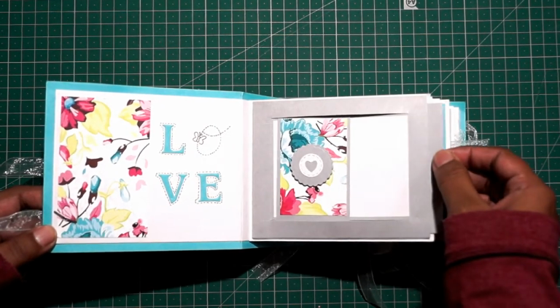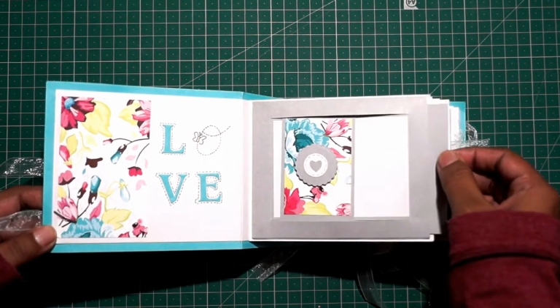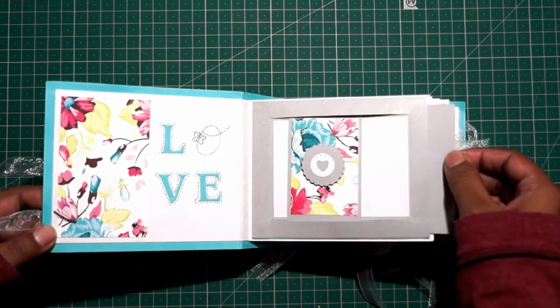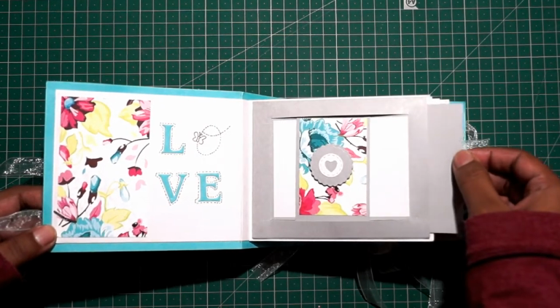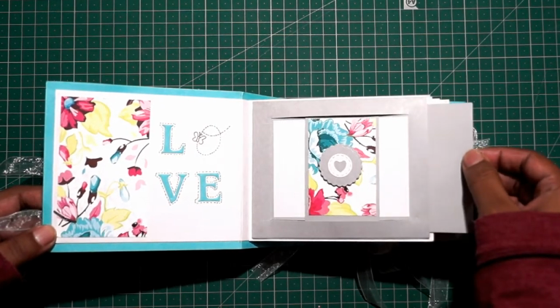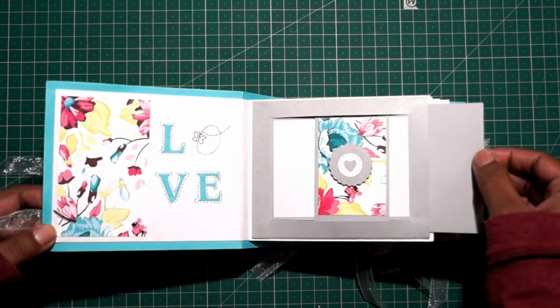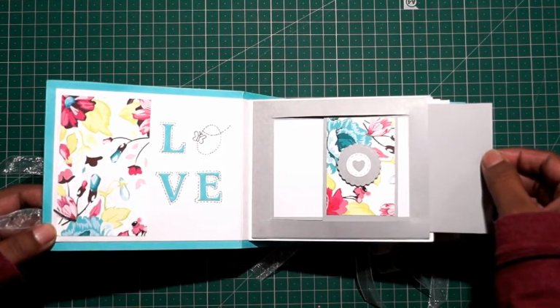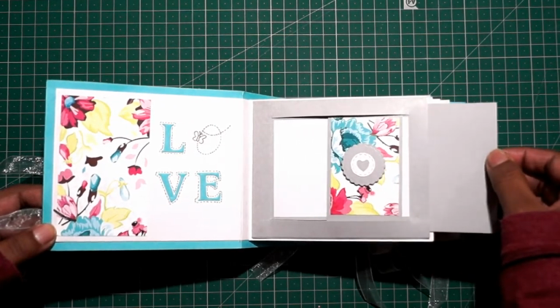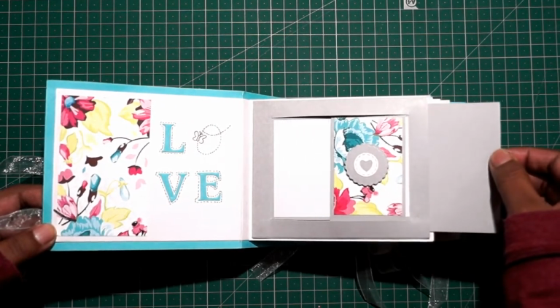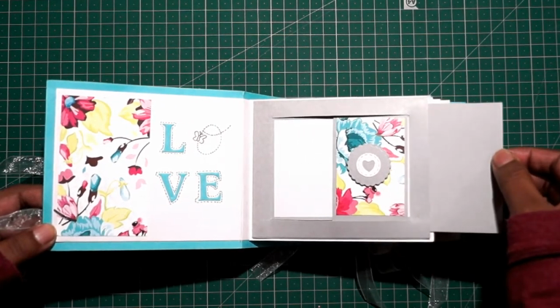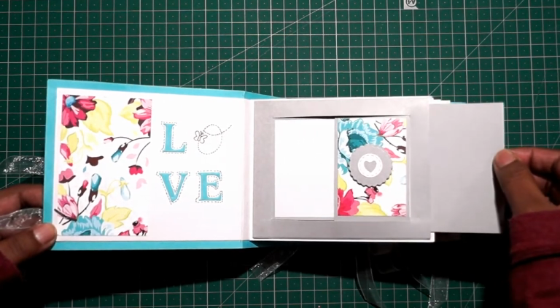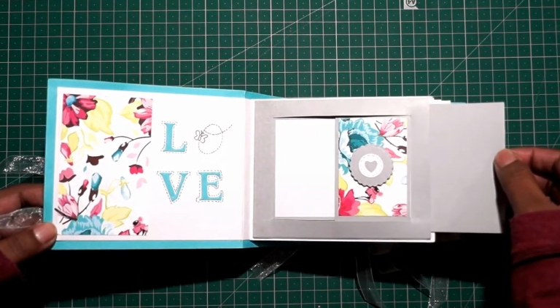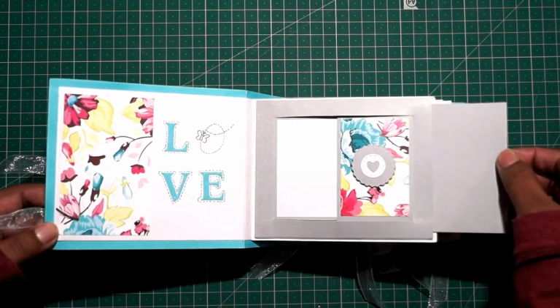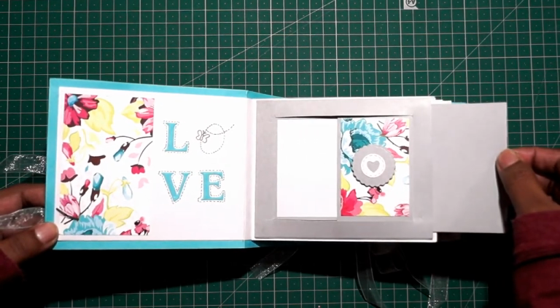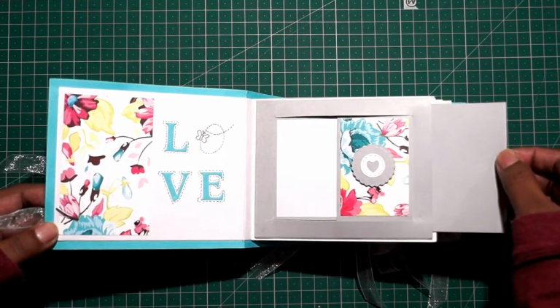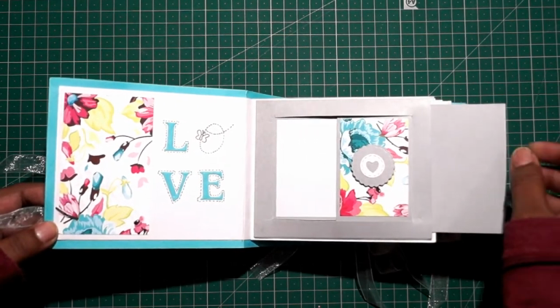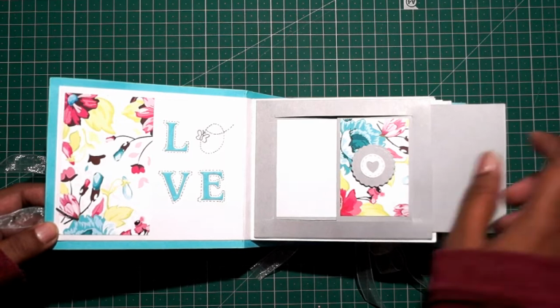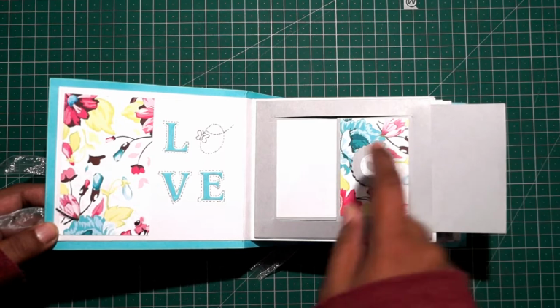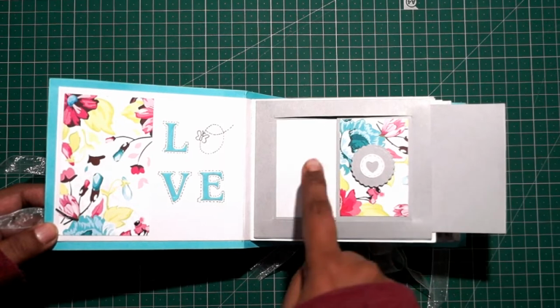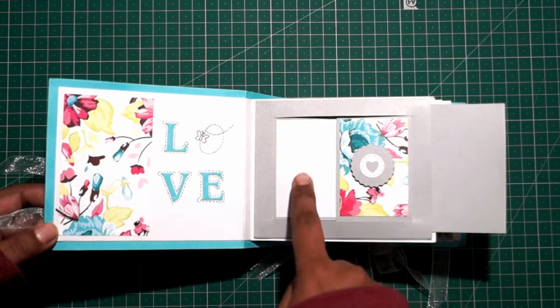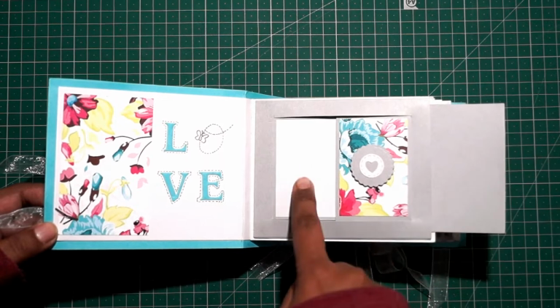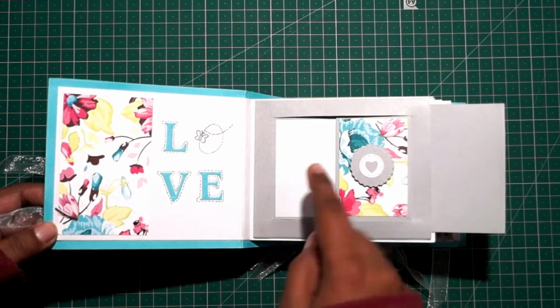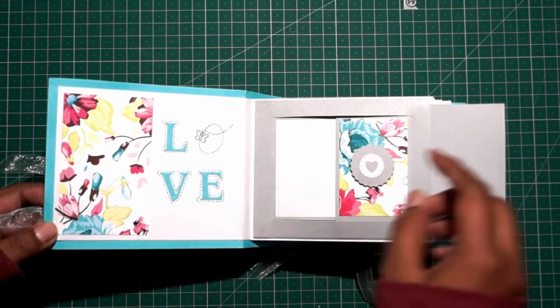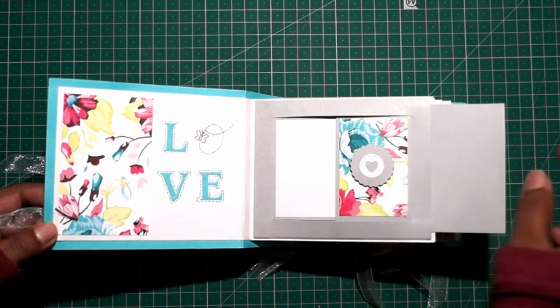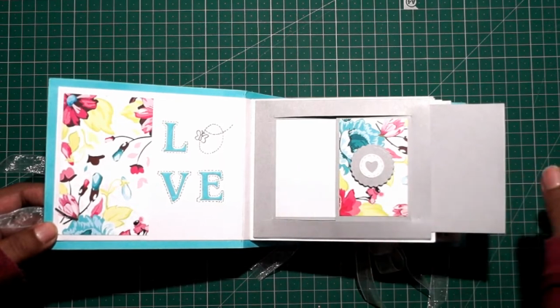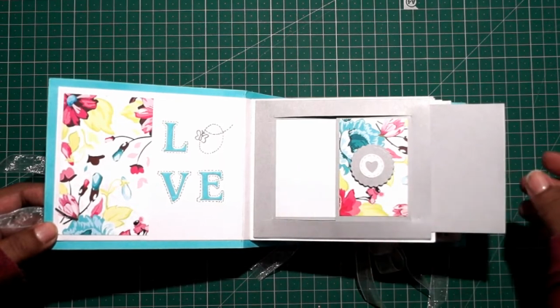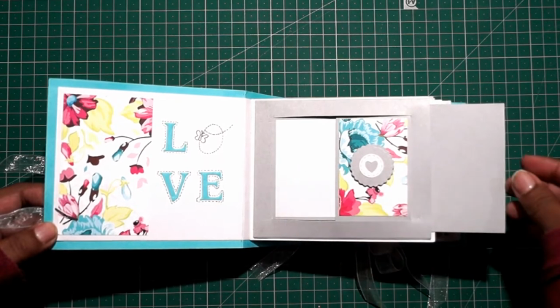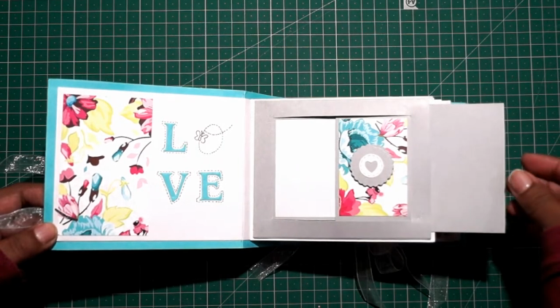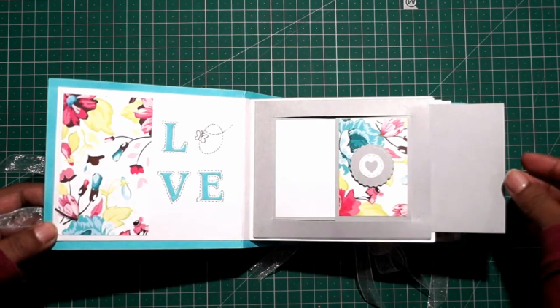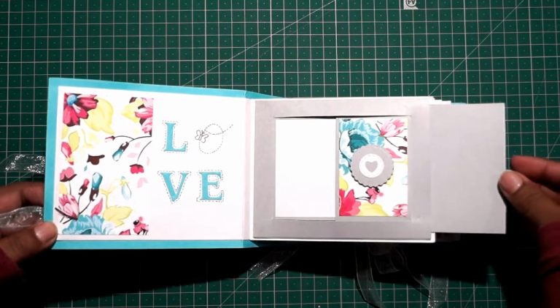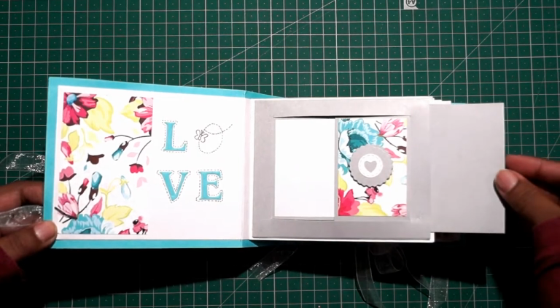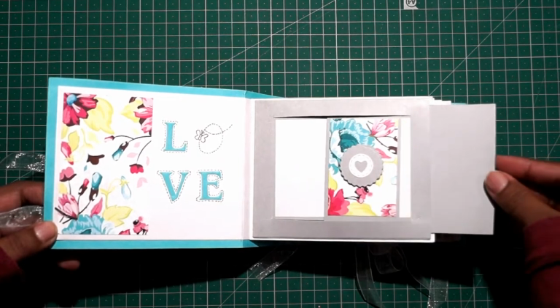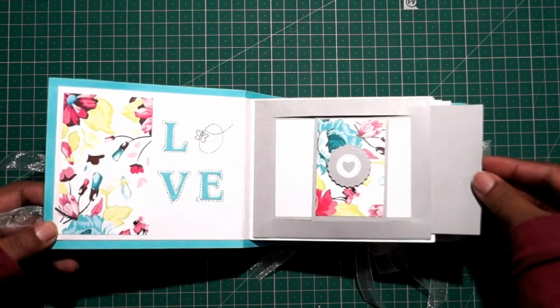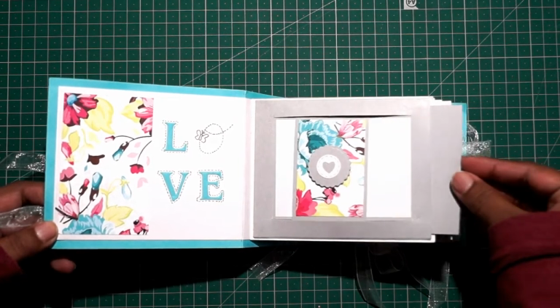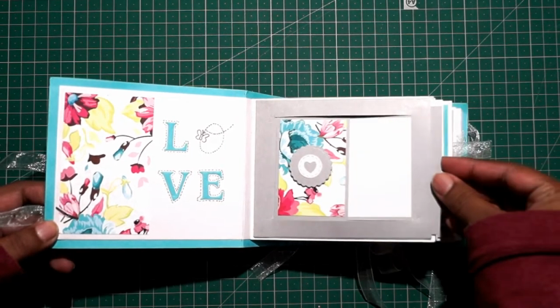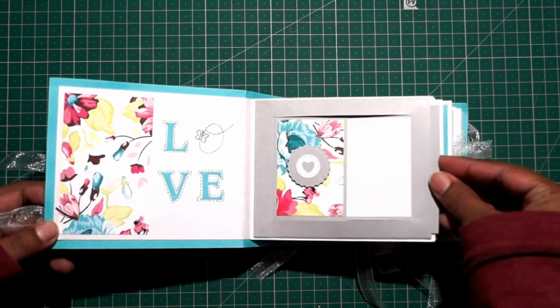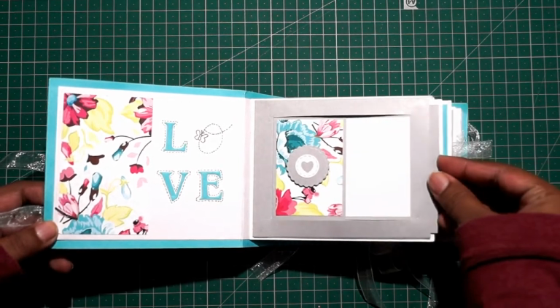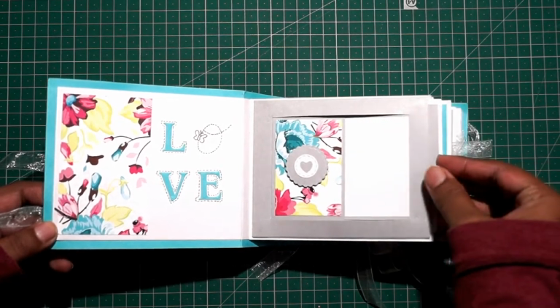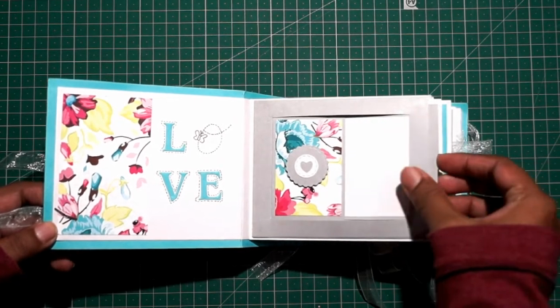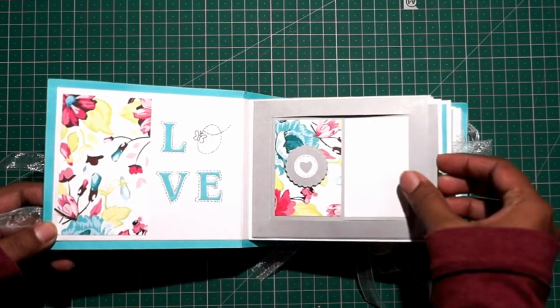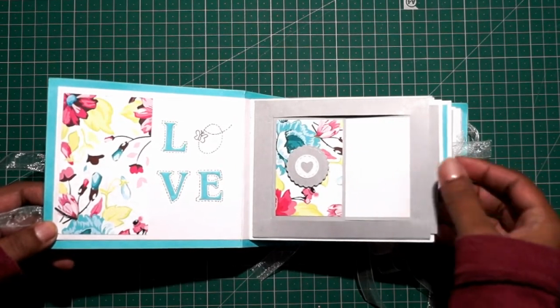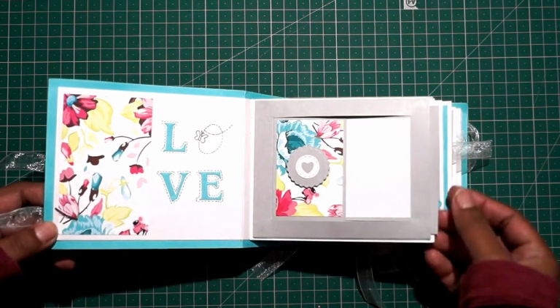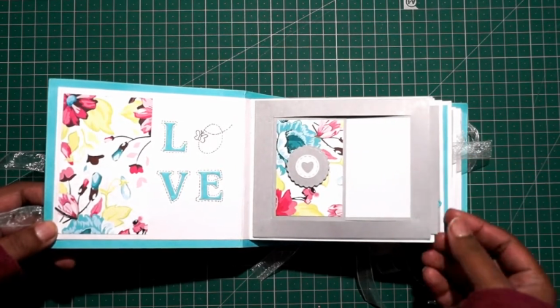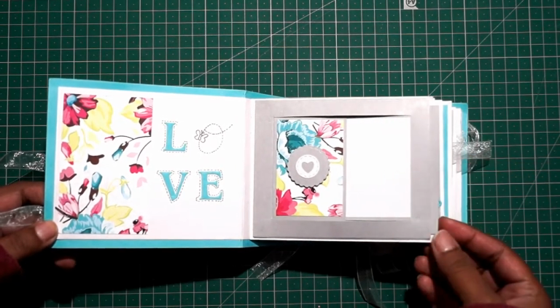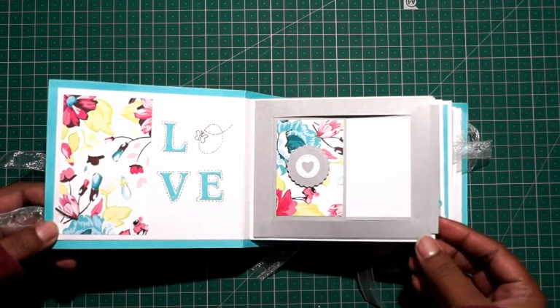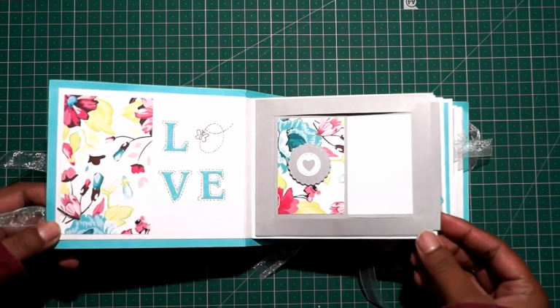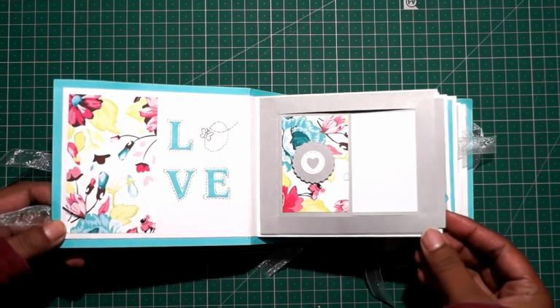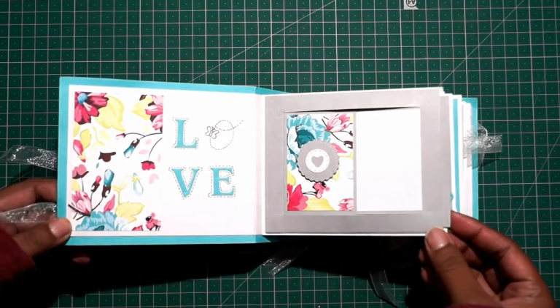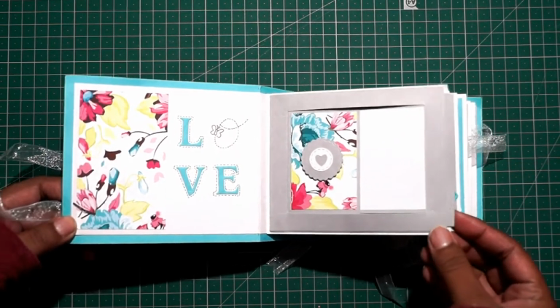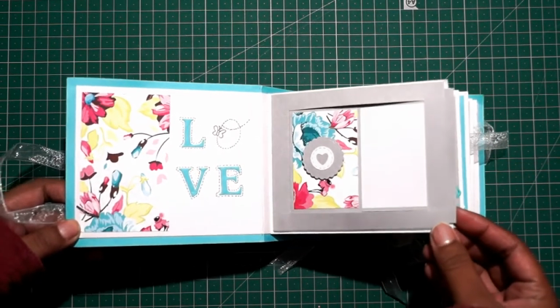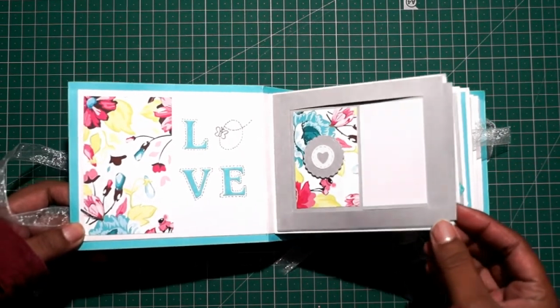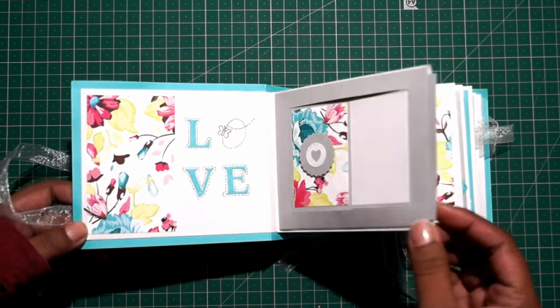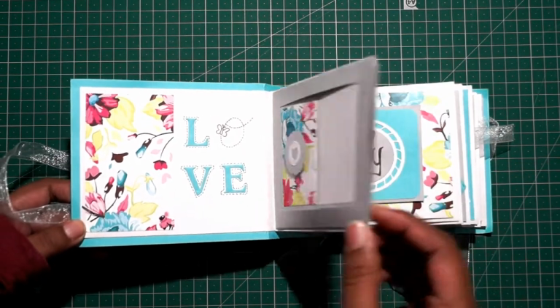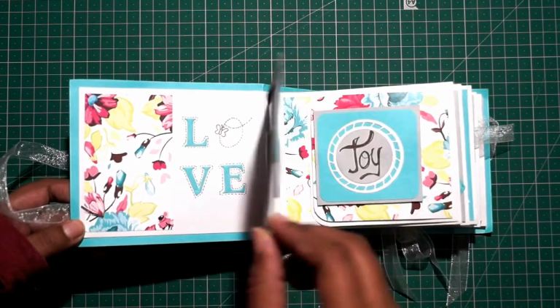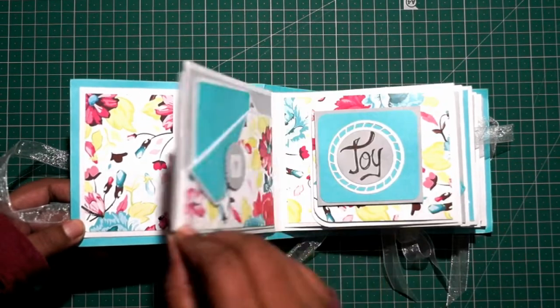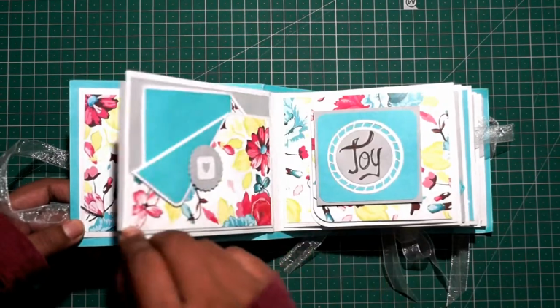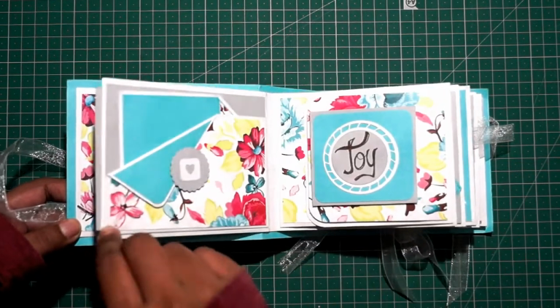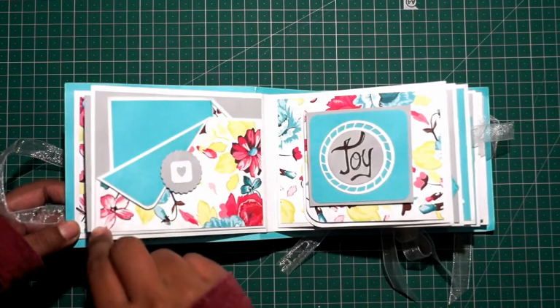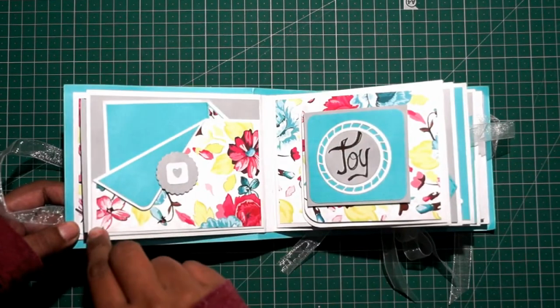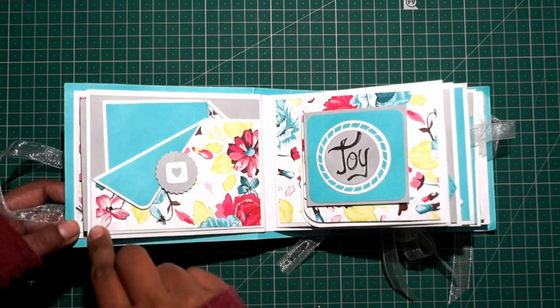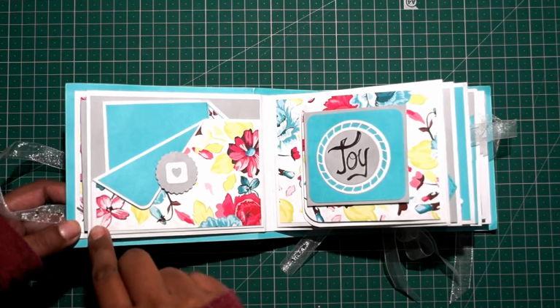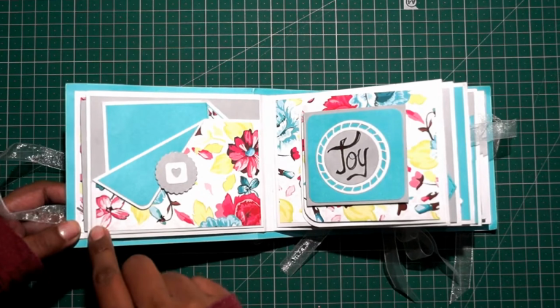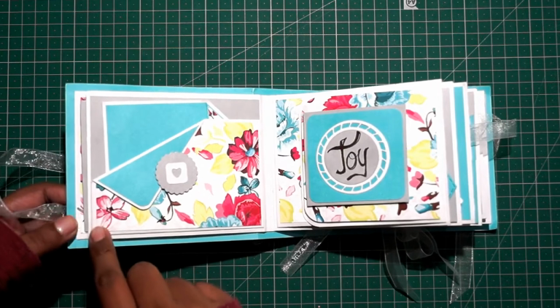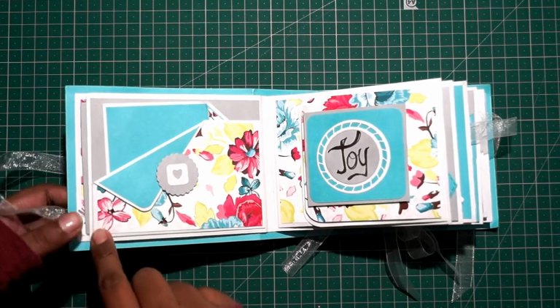This is the pull tab slider. You can add two photos — one here and one on this side. Then moving along to the next page.